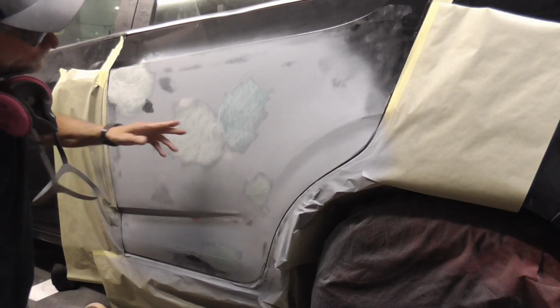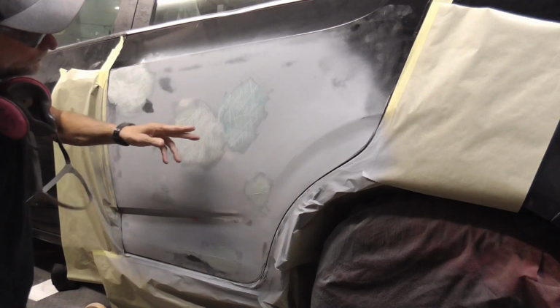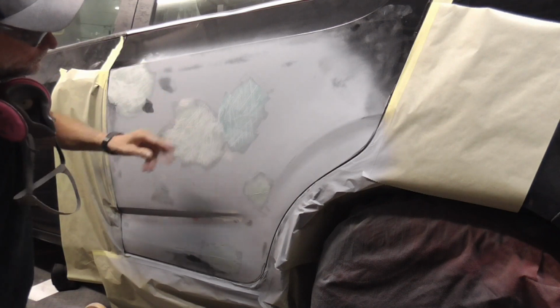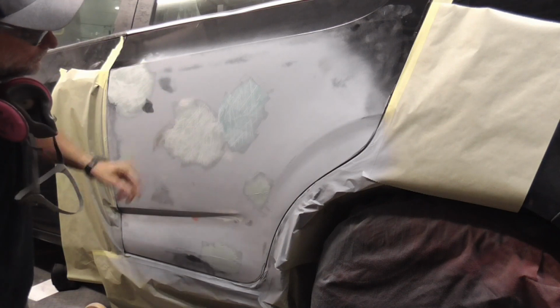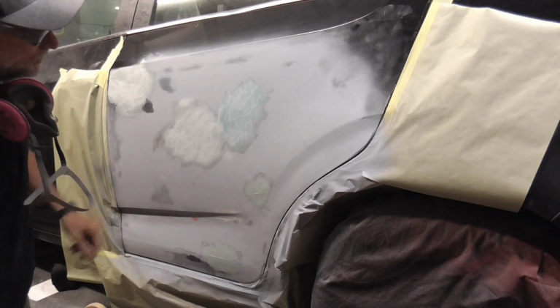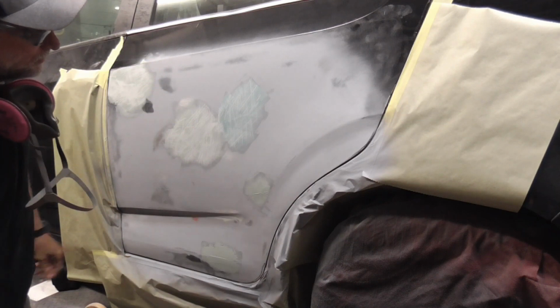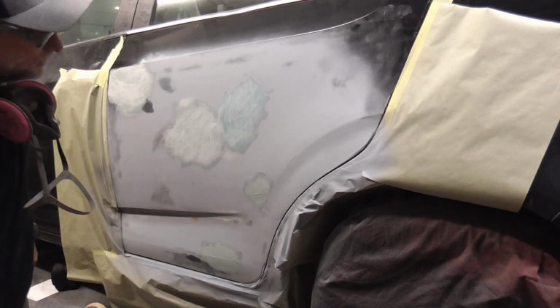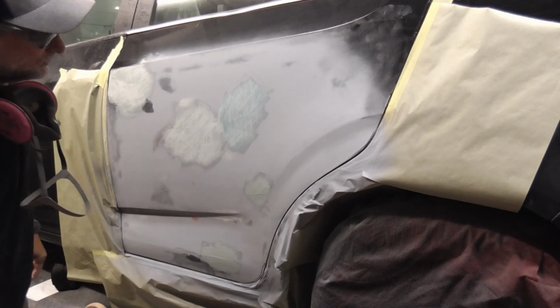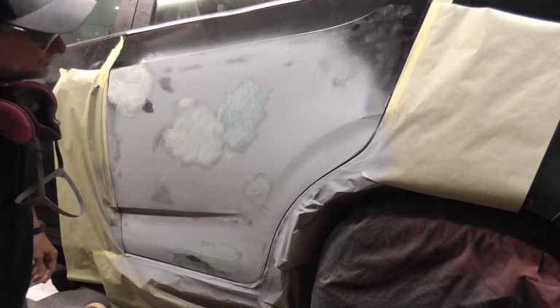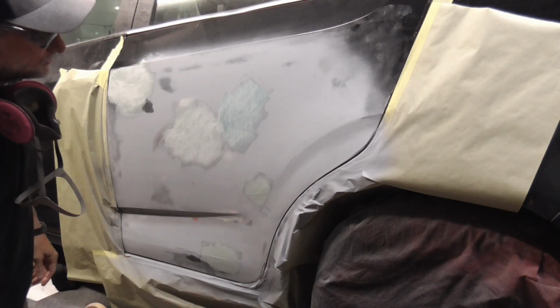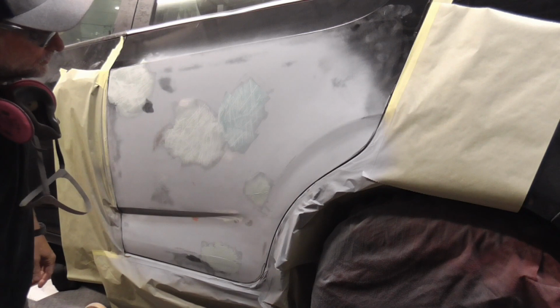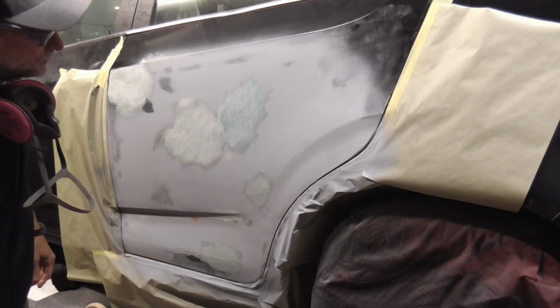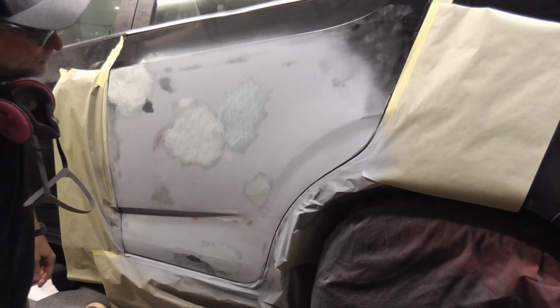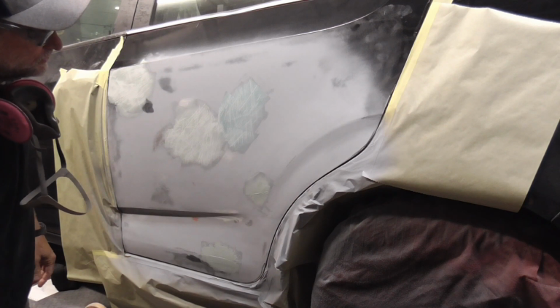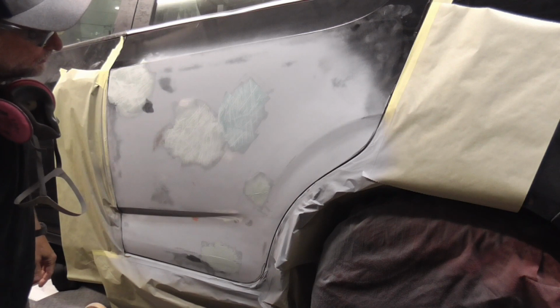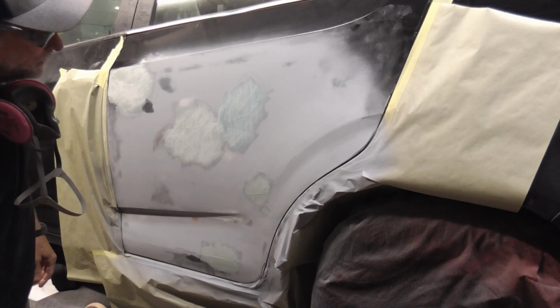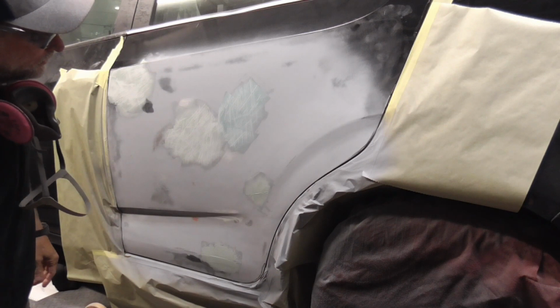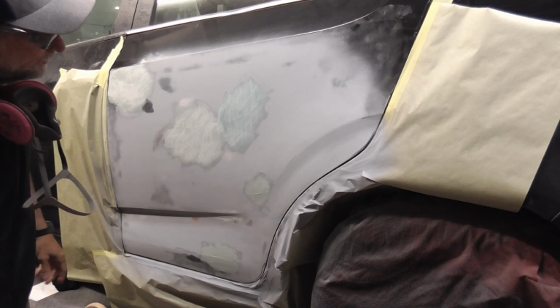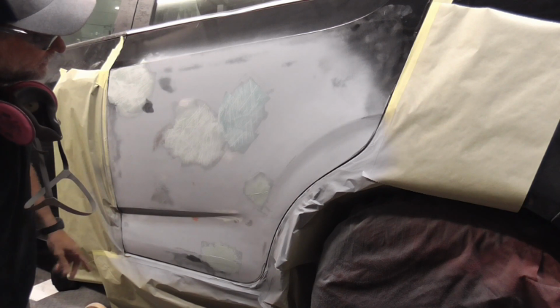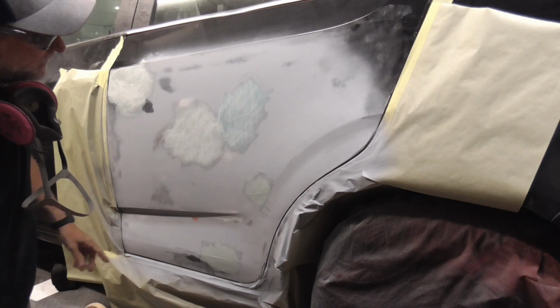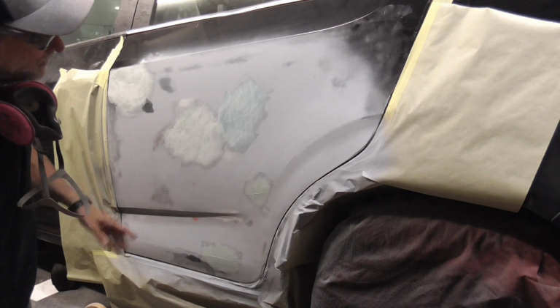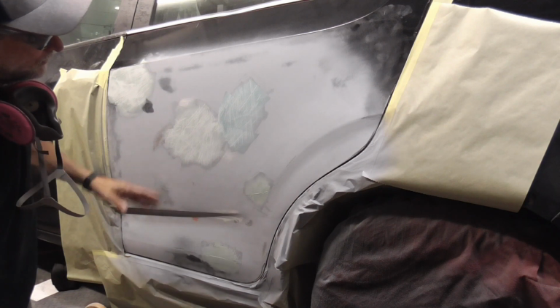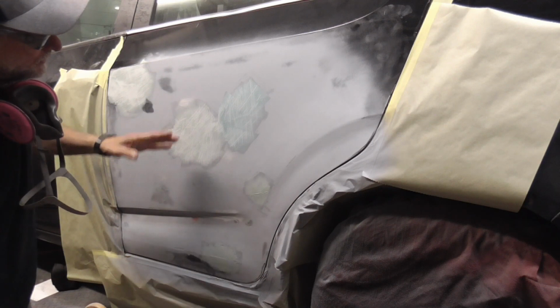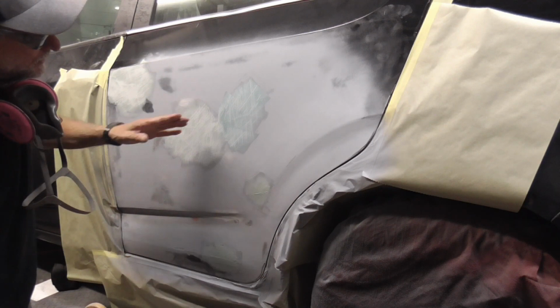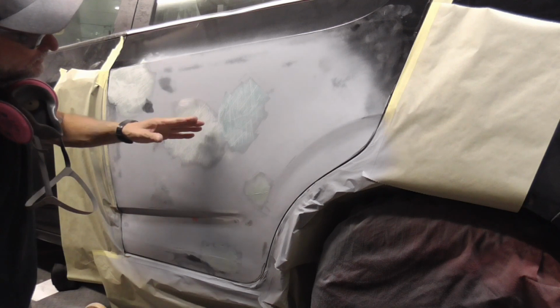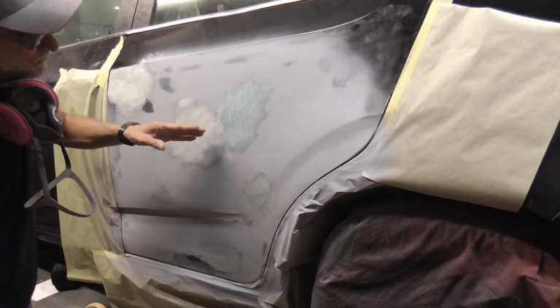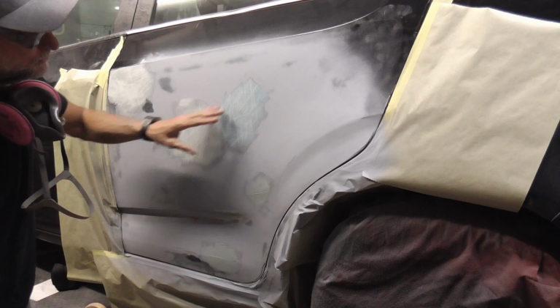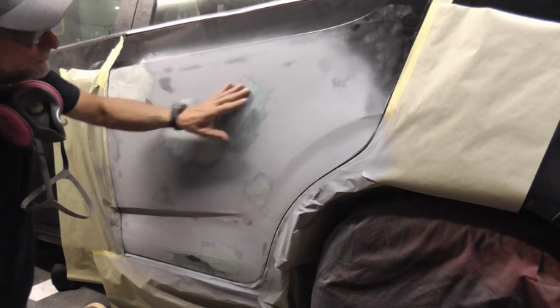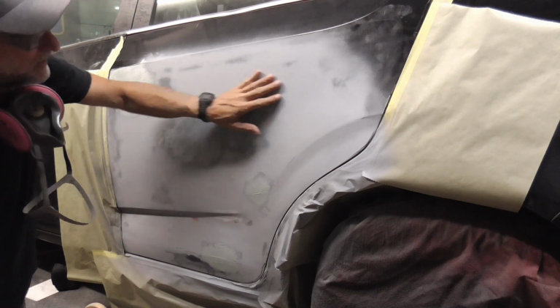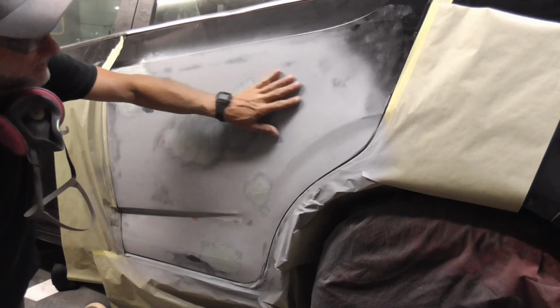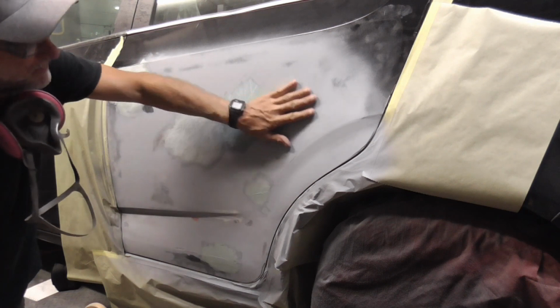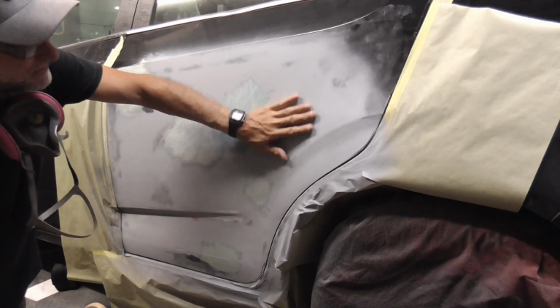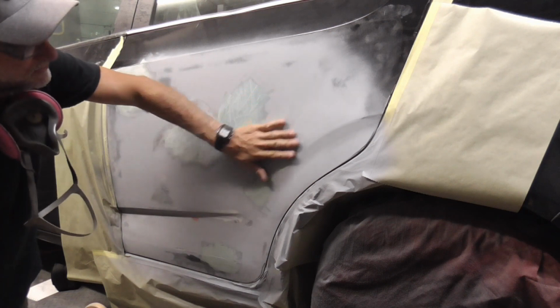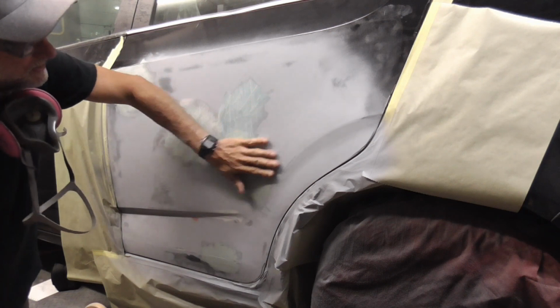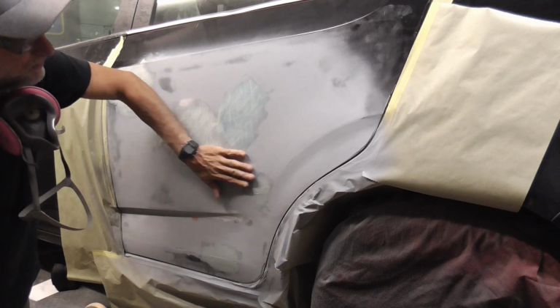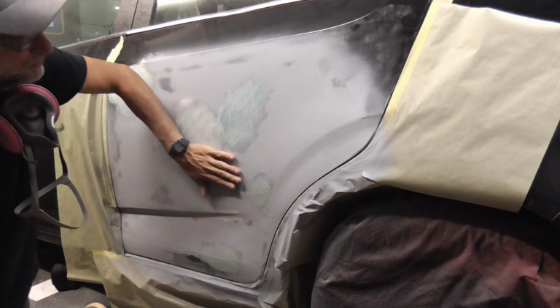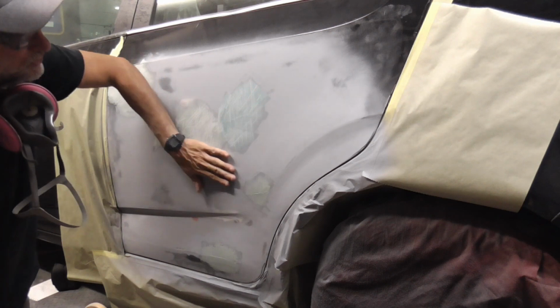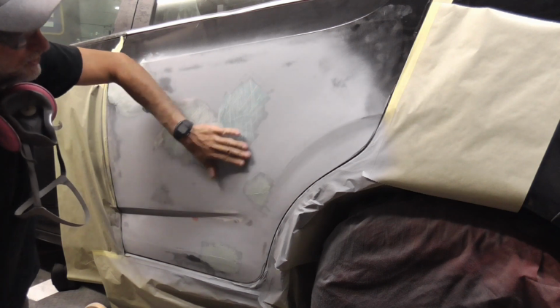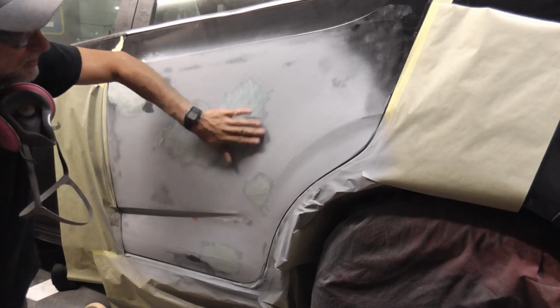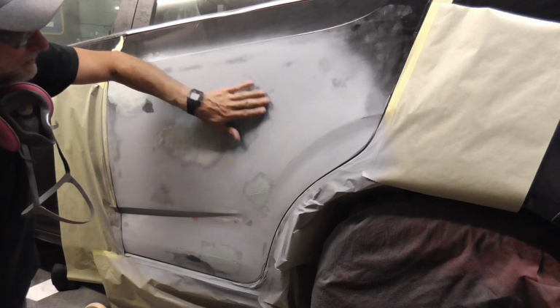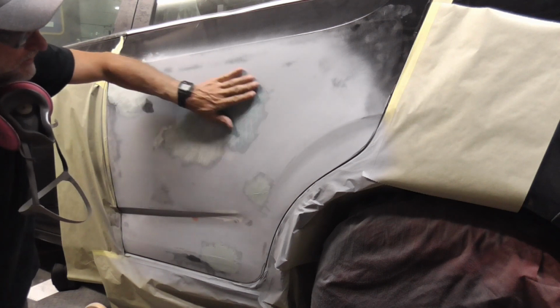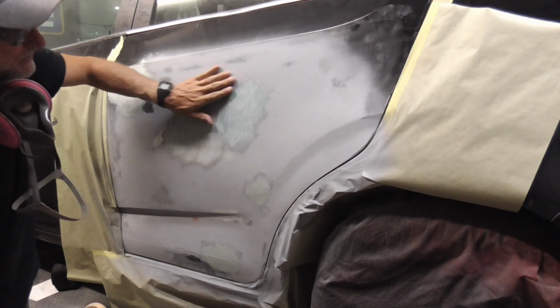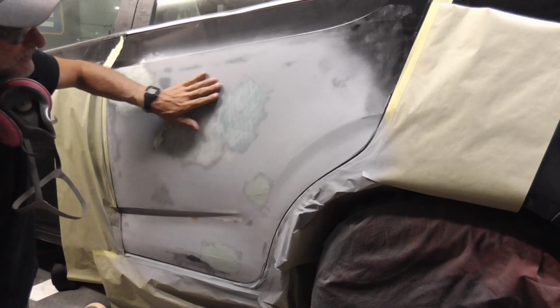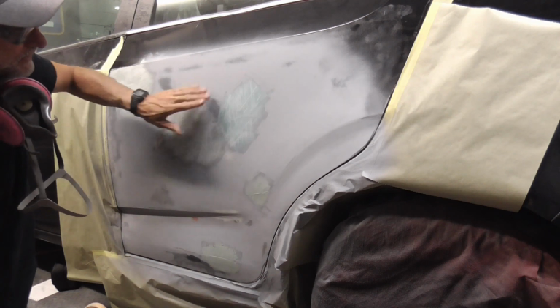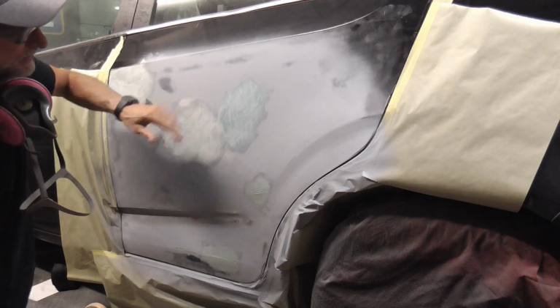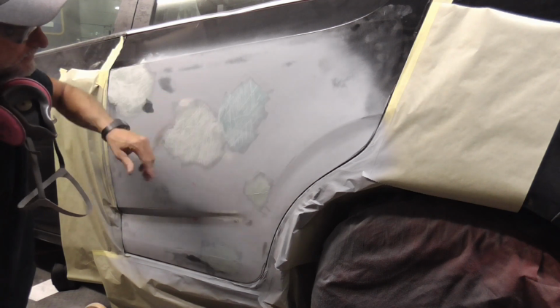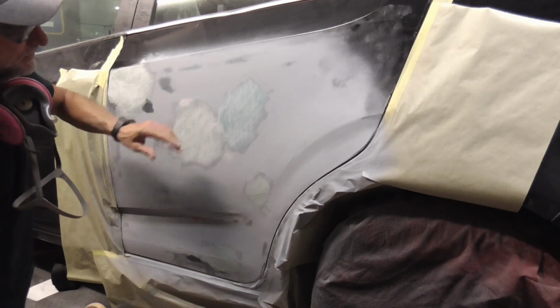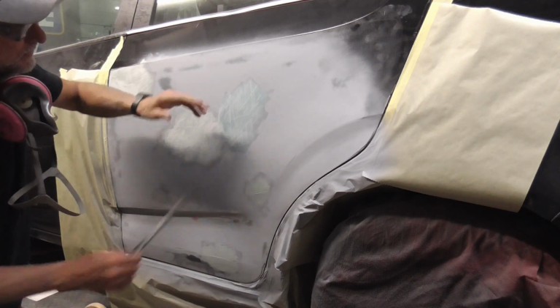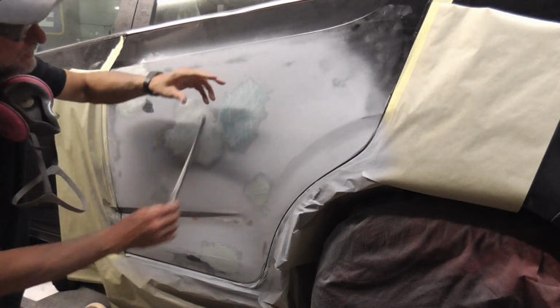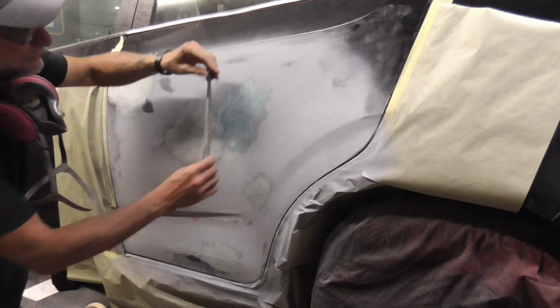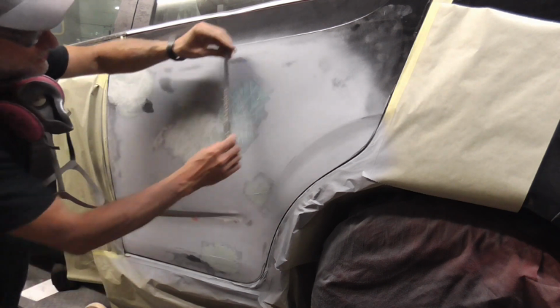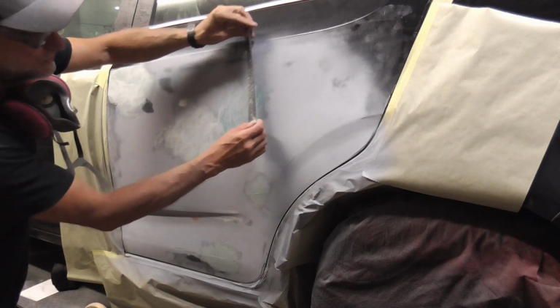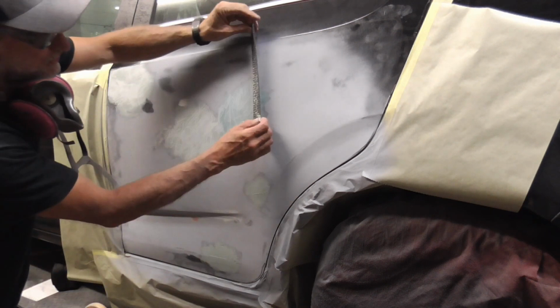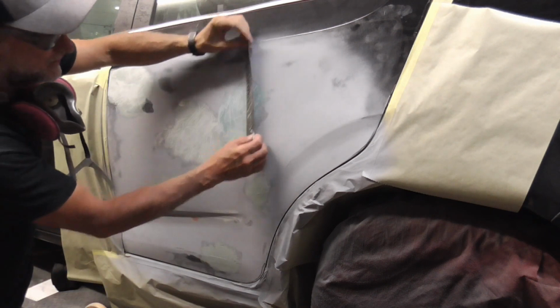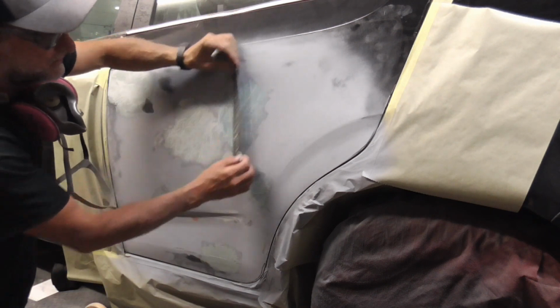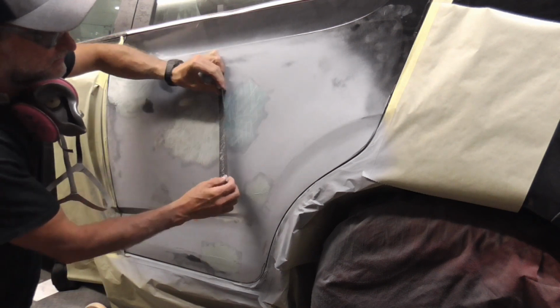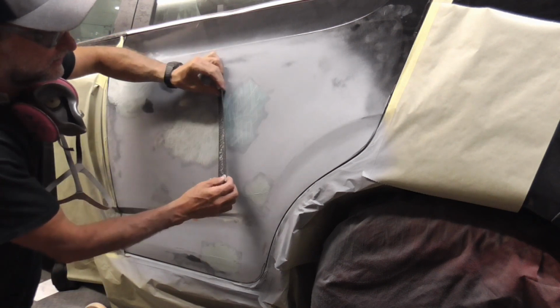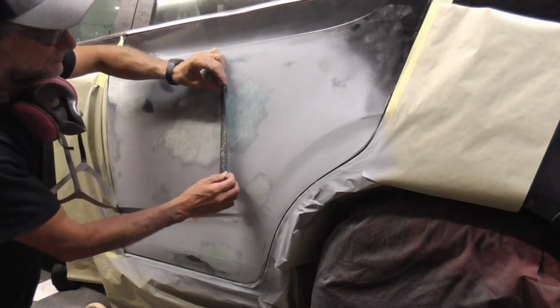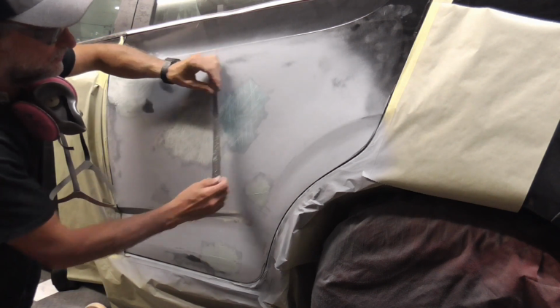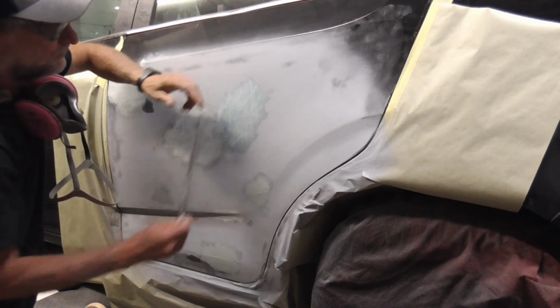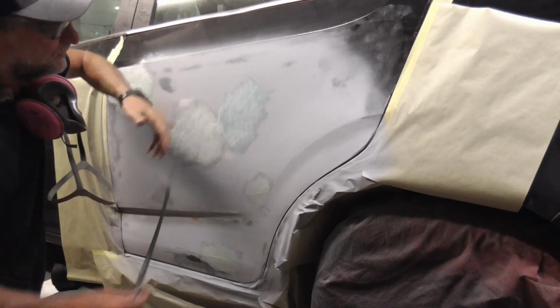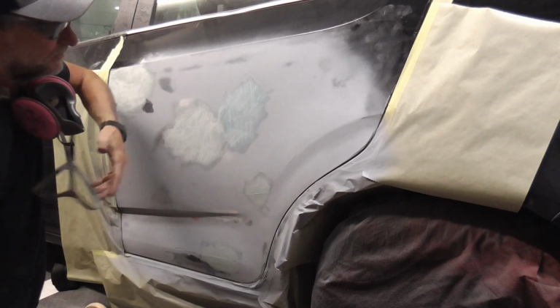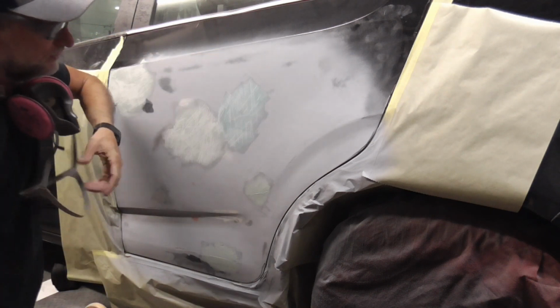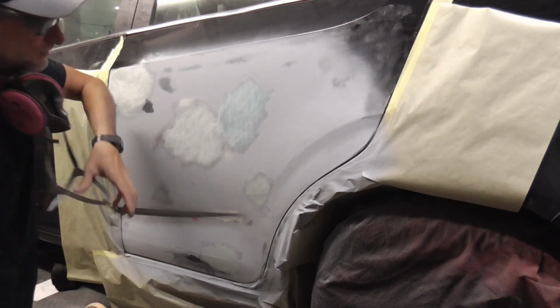The good thing about using the cheese grater right now is you're not messing up what you already did — it just takes down the filler.